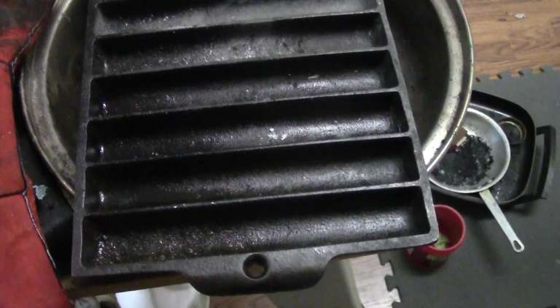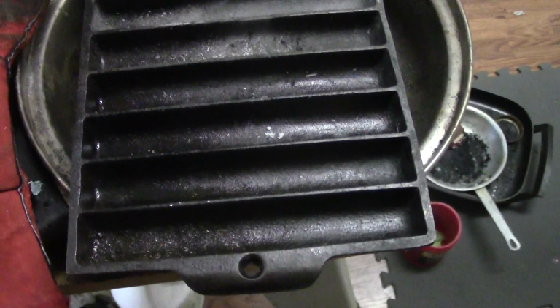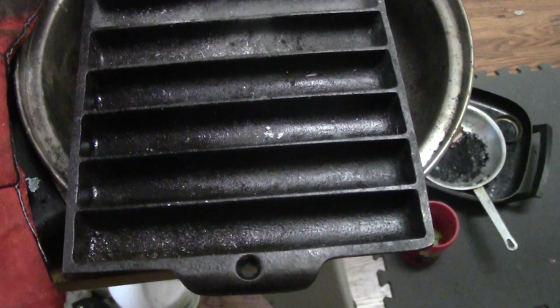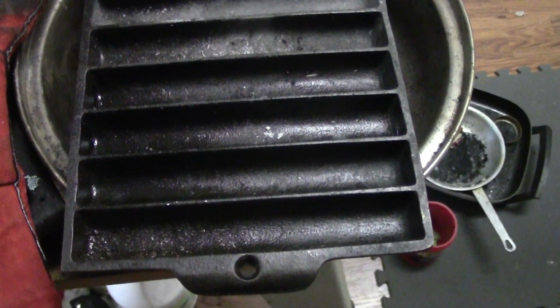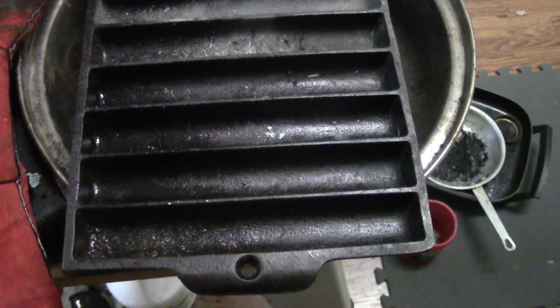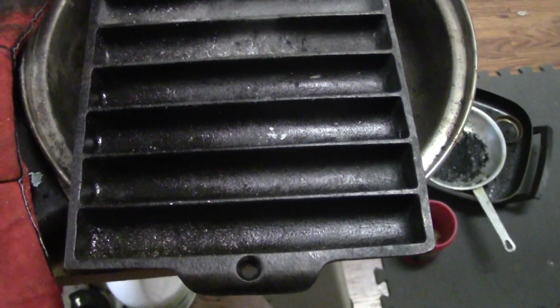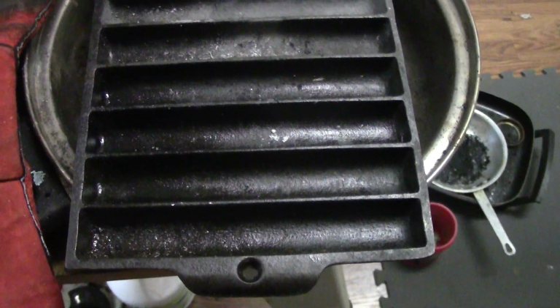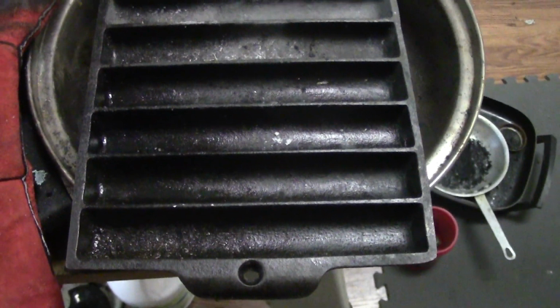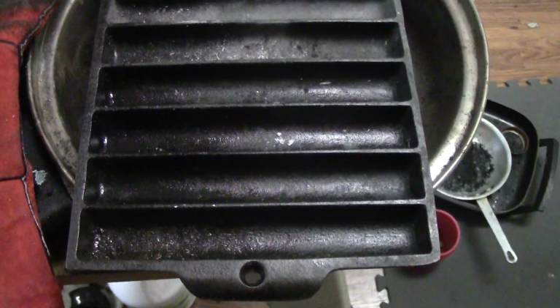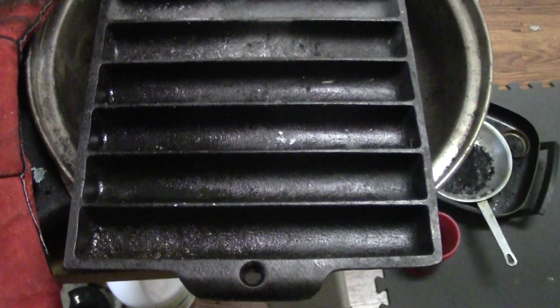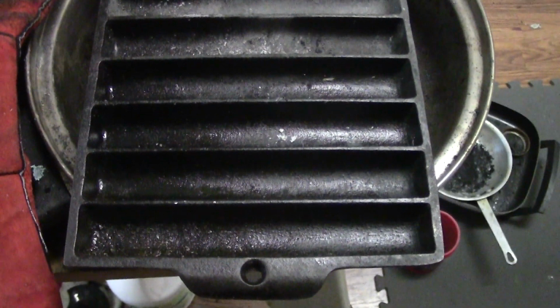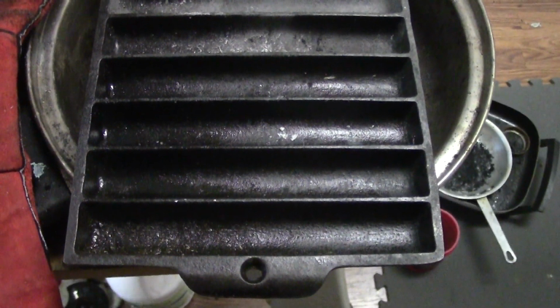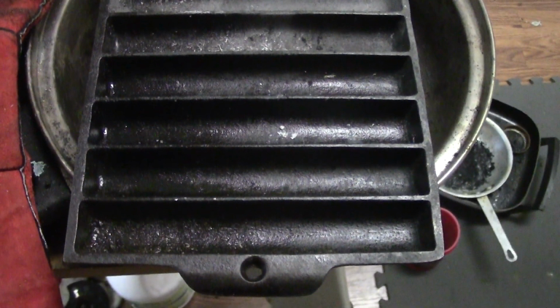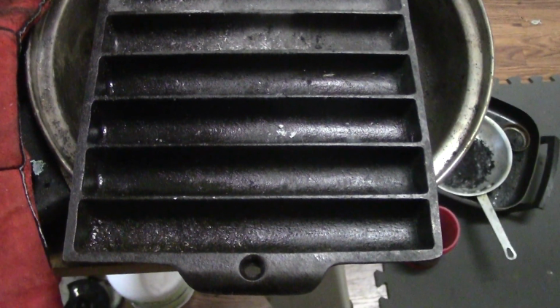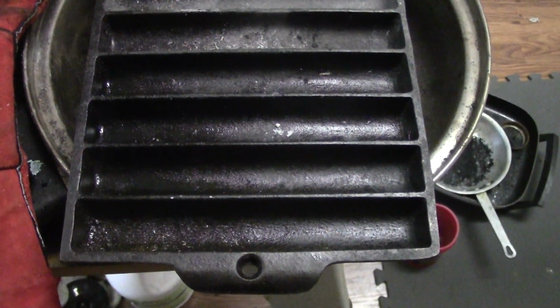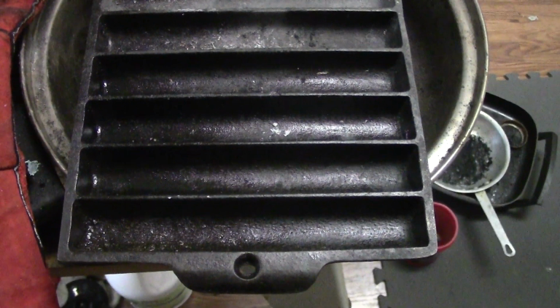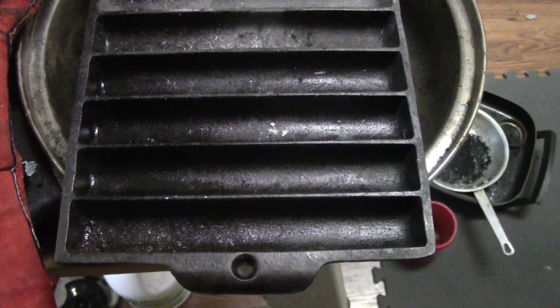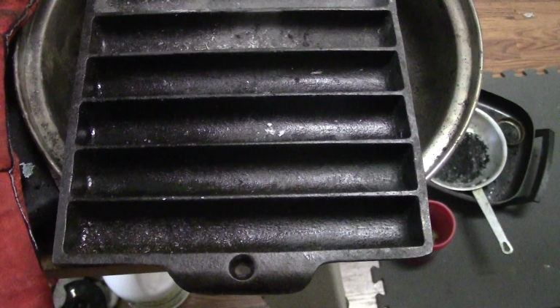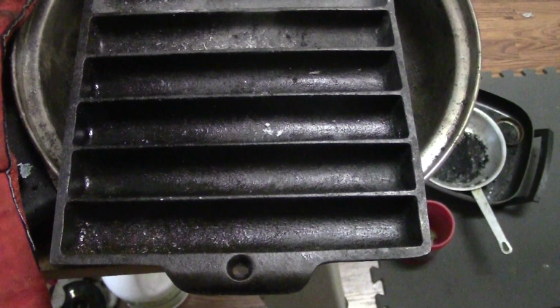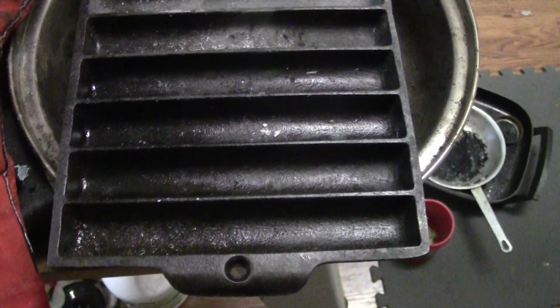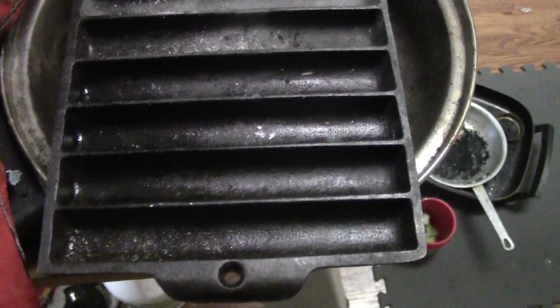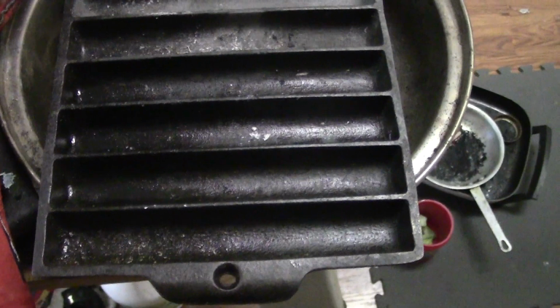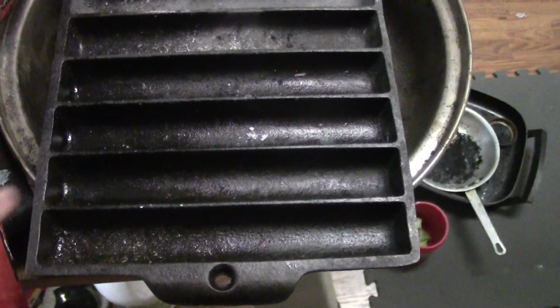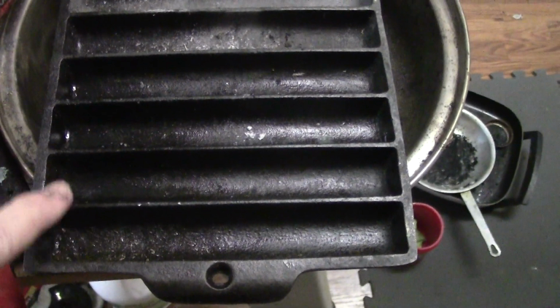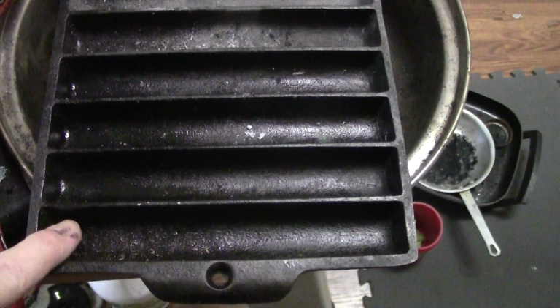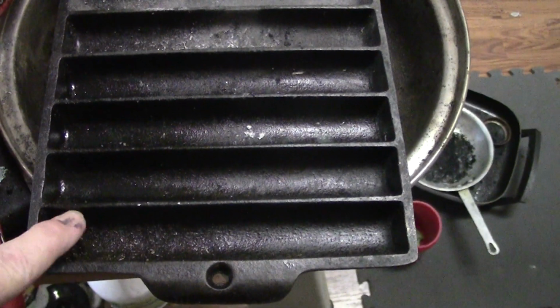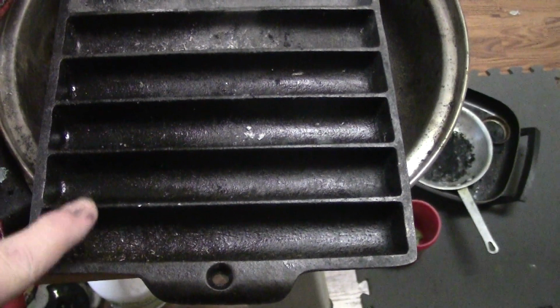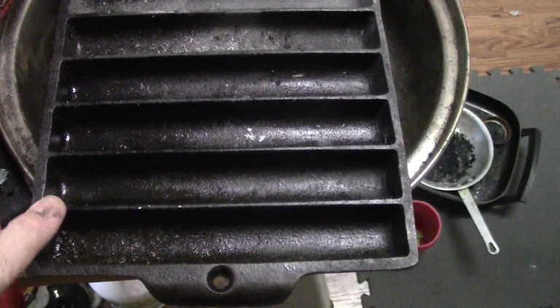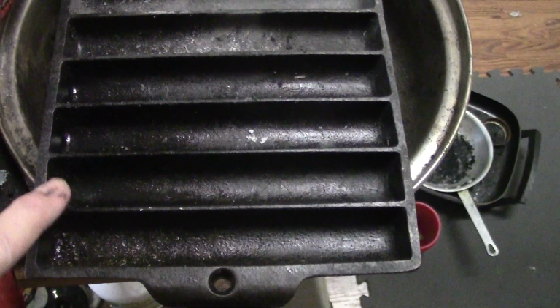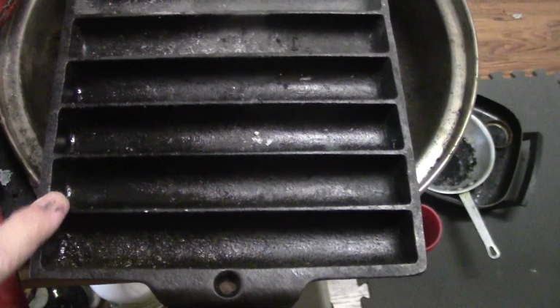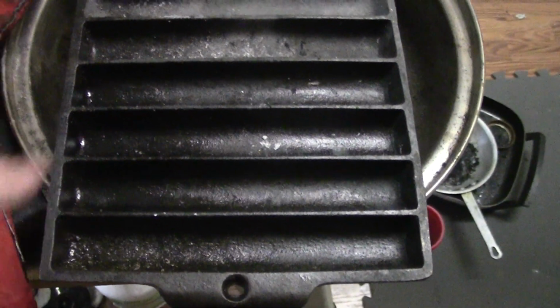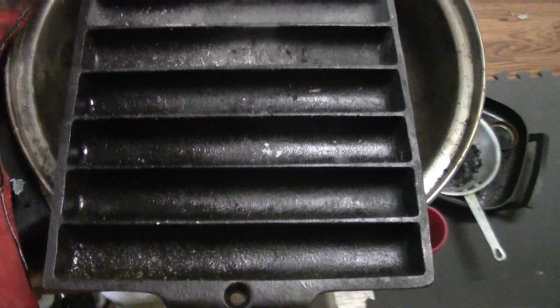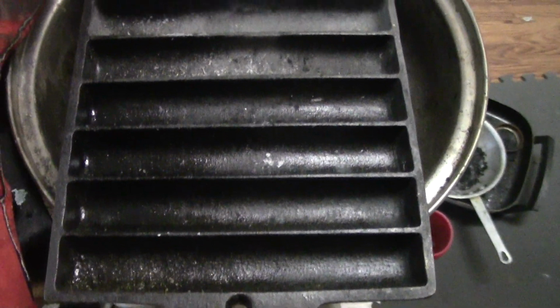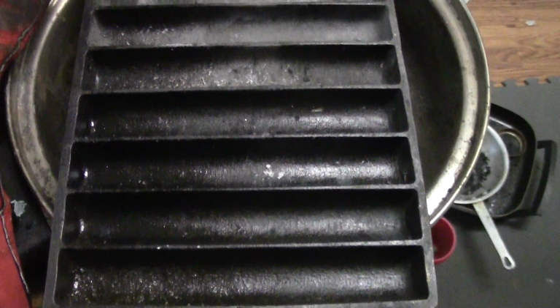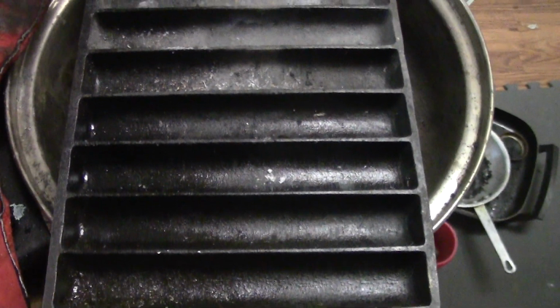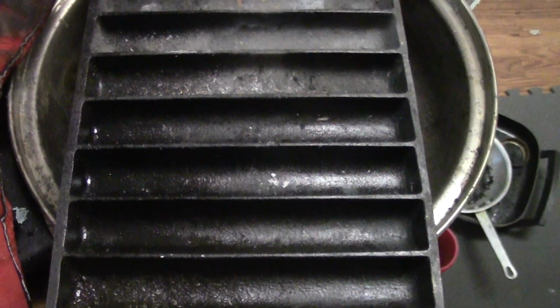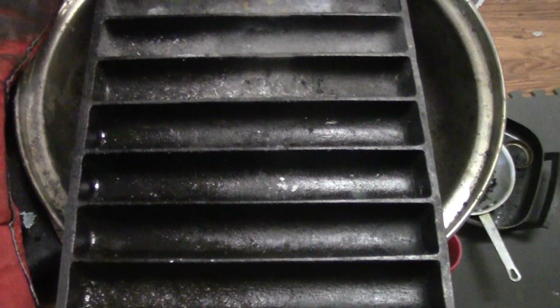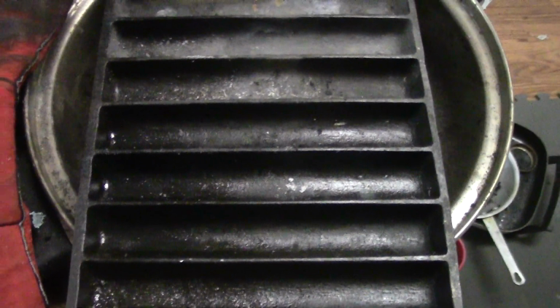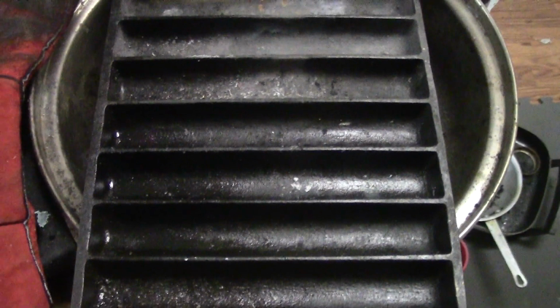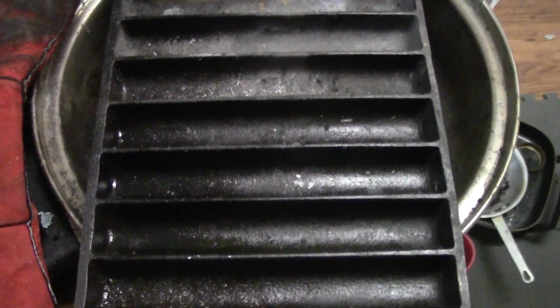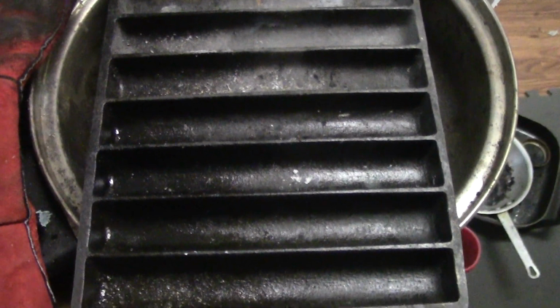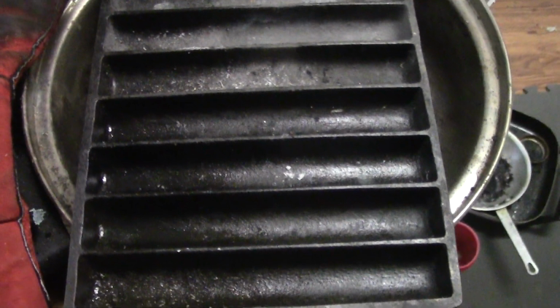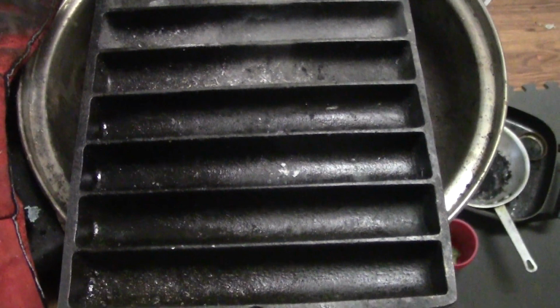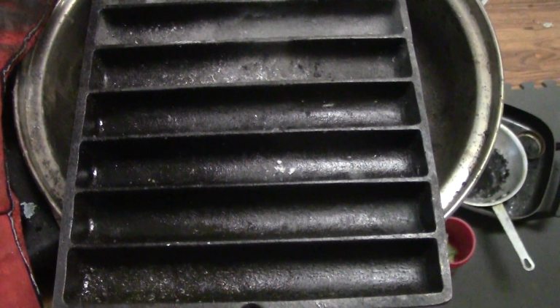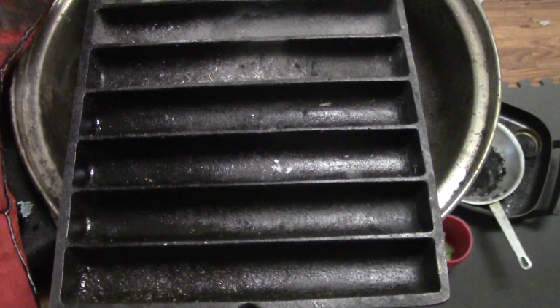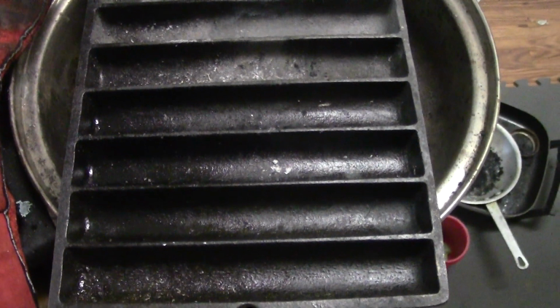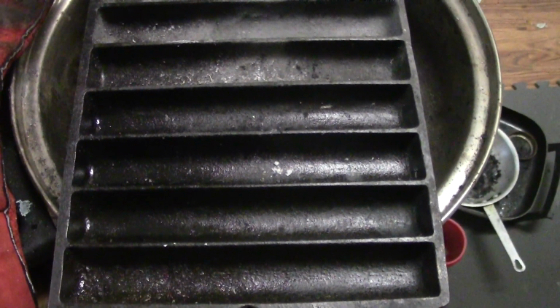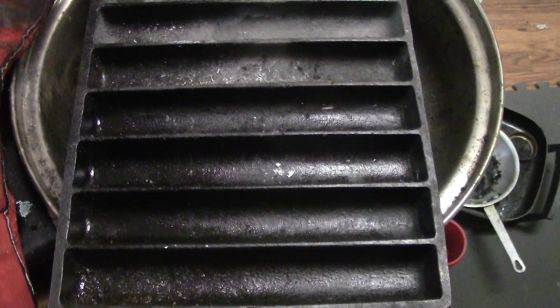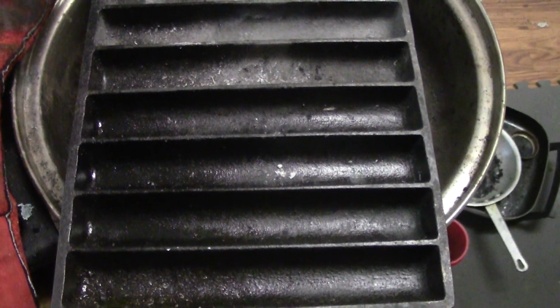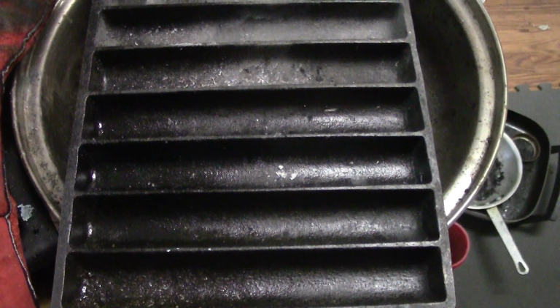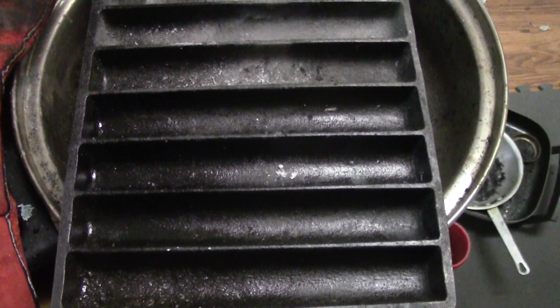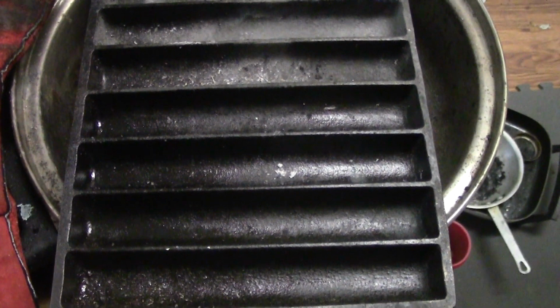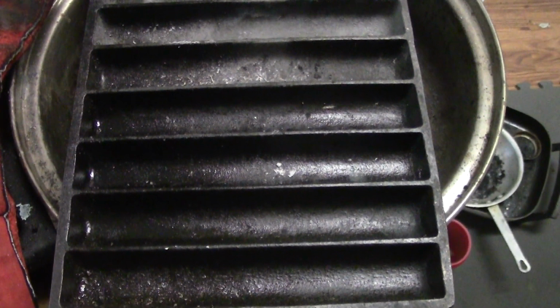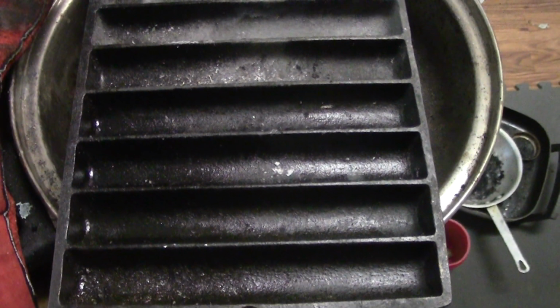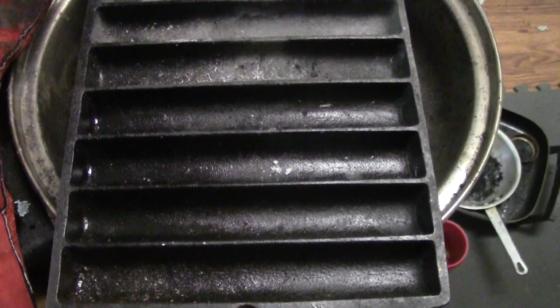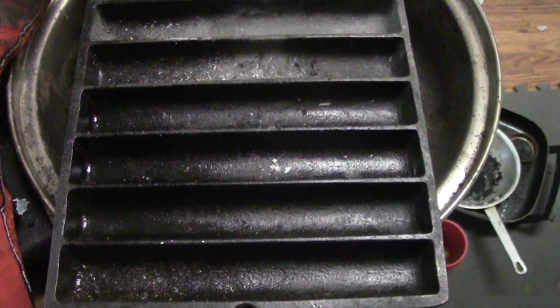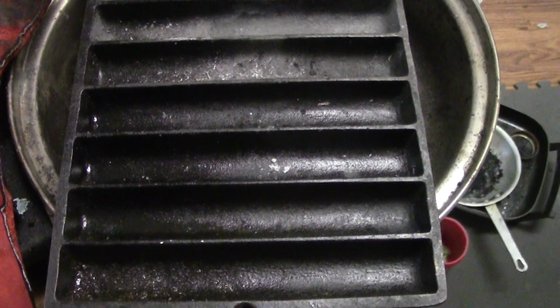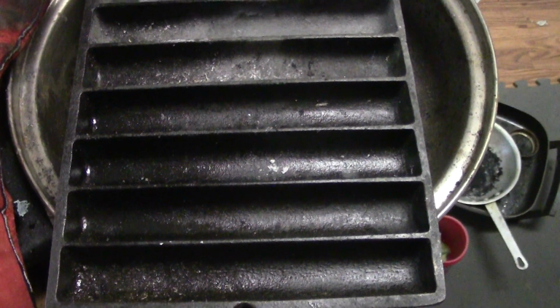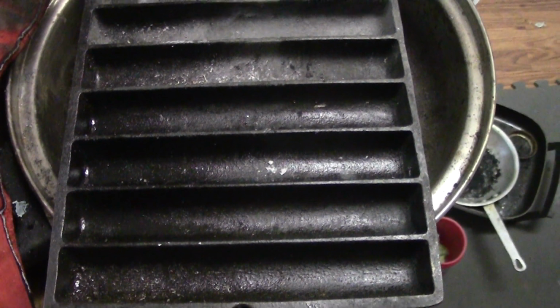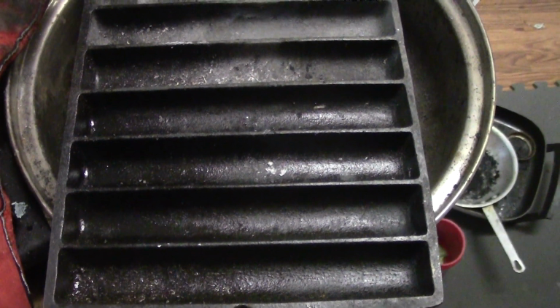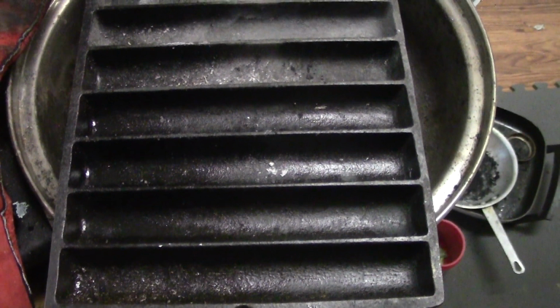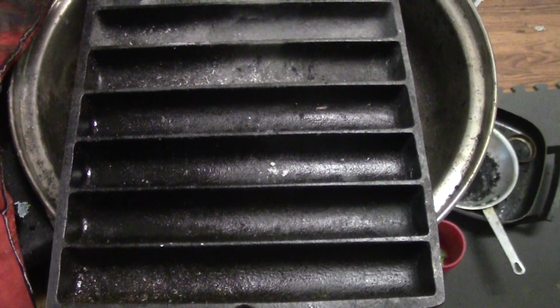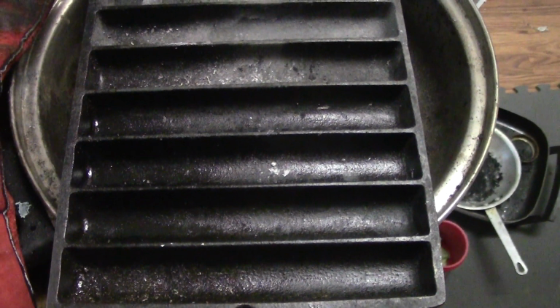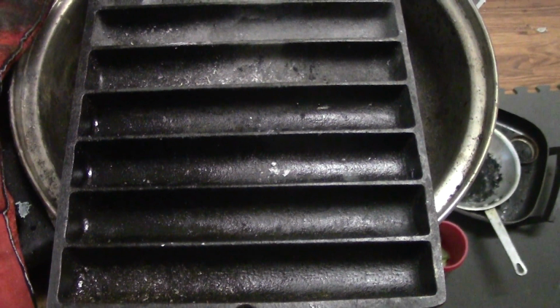Anyway, I'm gonna pour the ingot here and it should be nice and pretty — you'll see here in just a few.